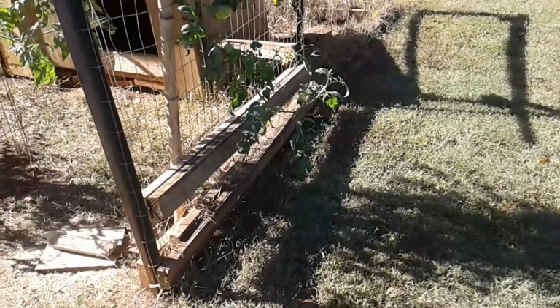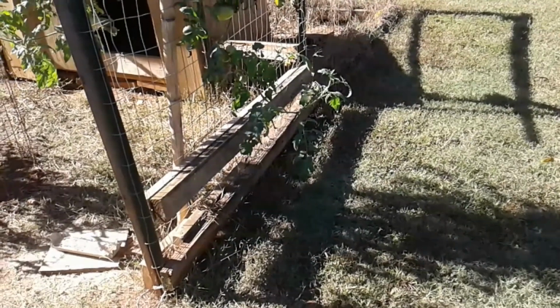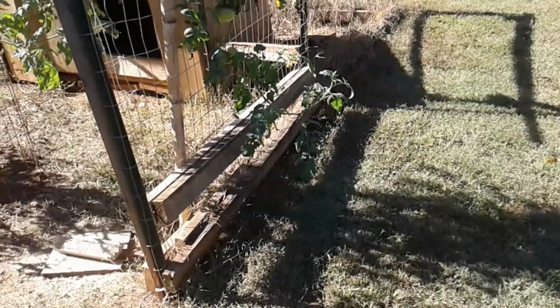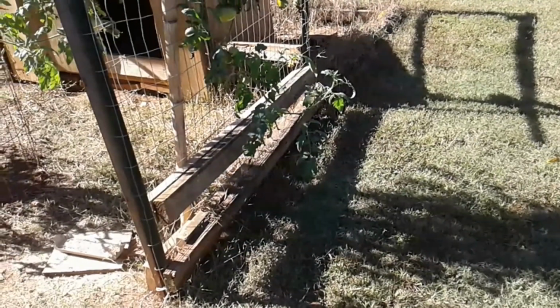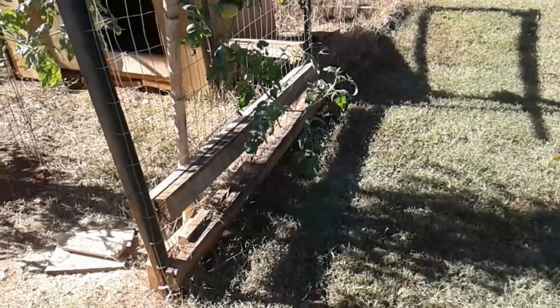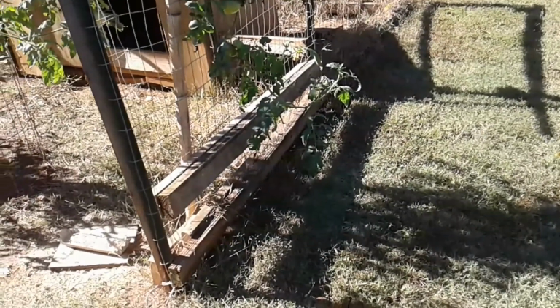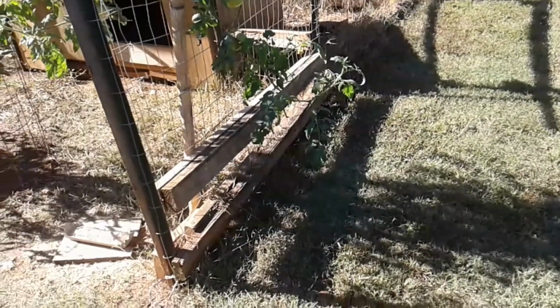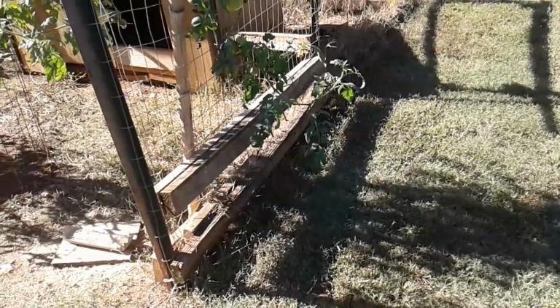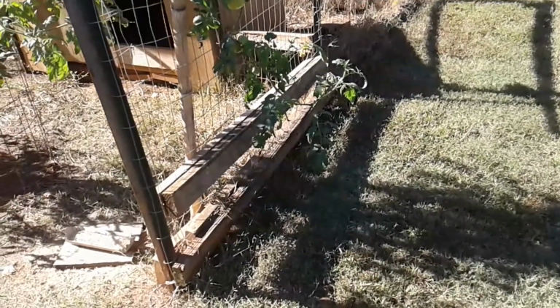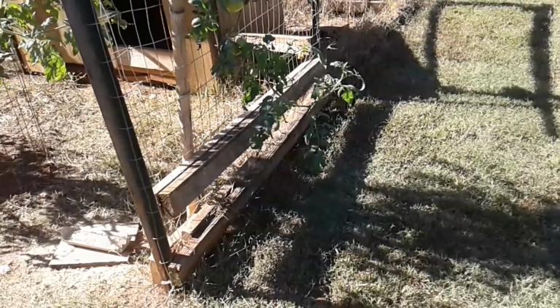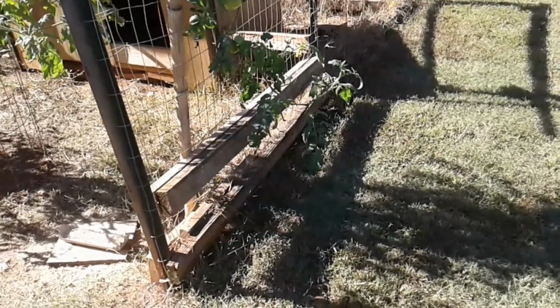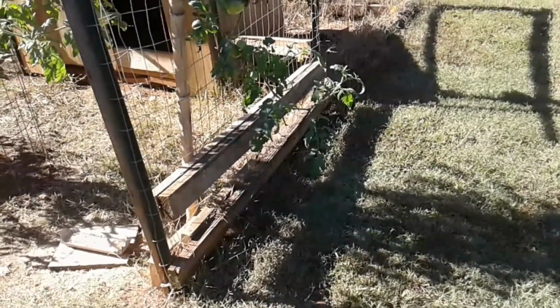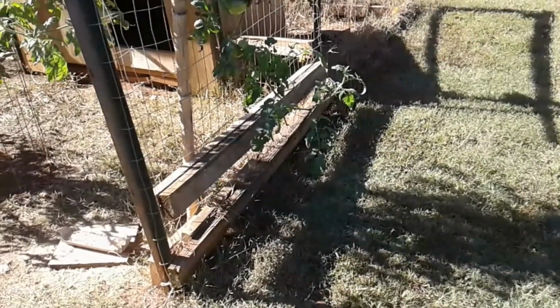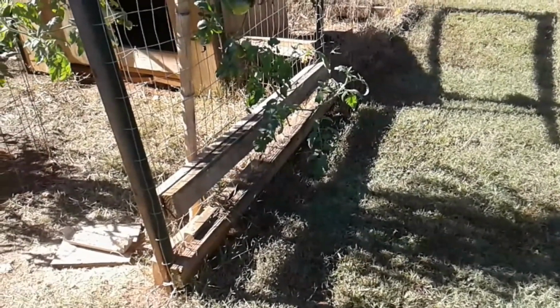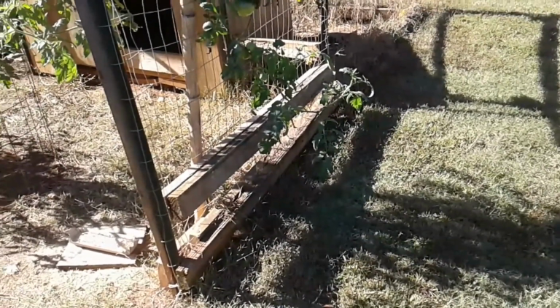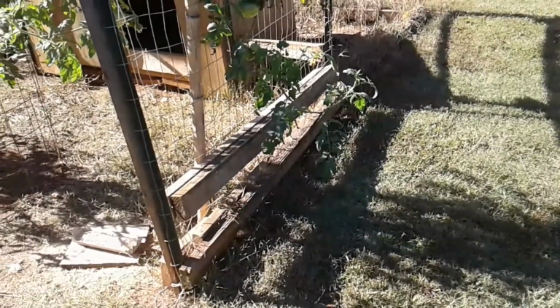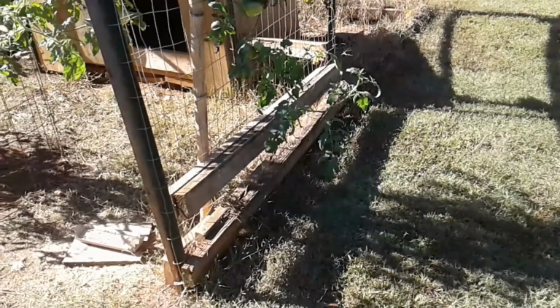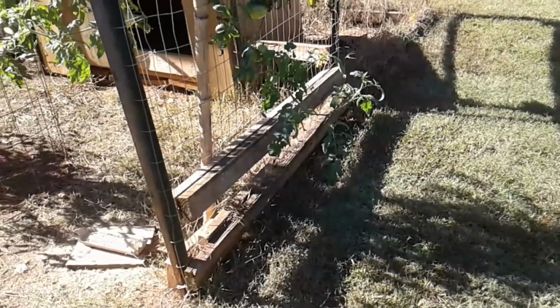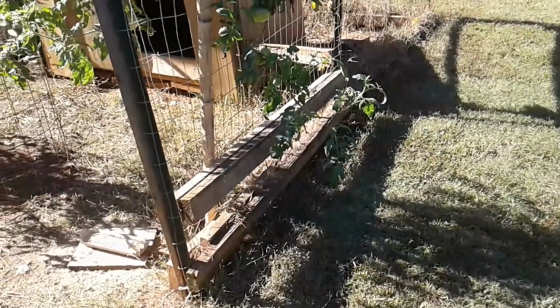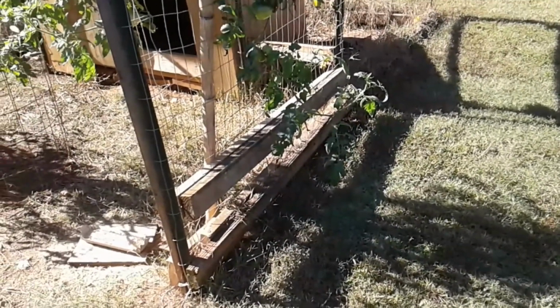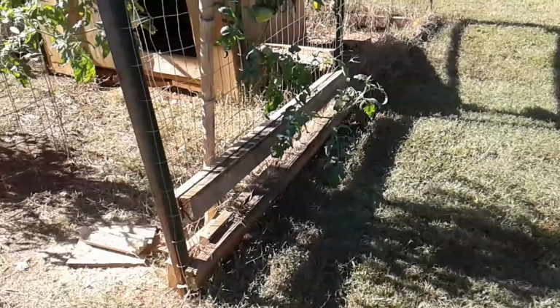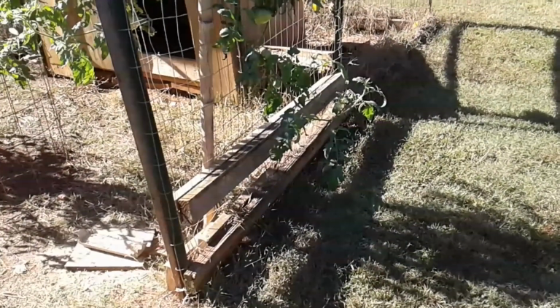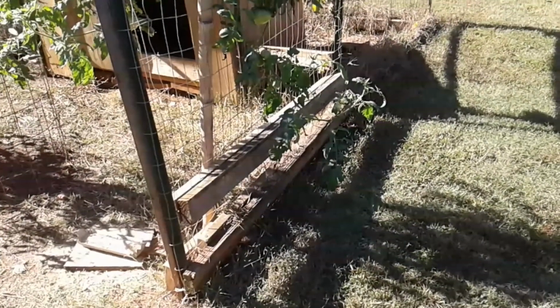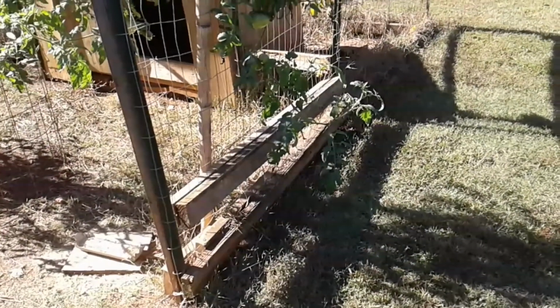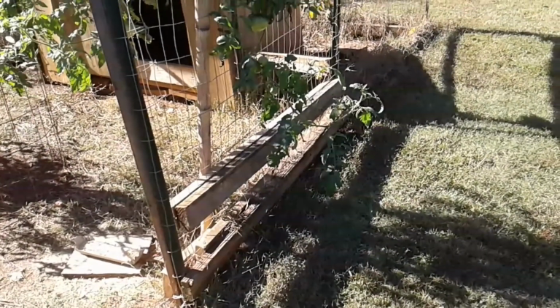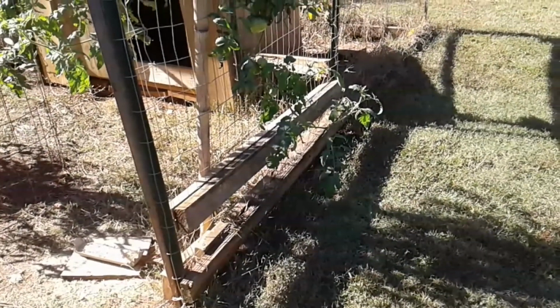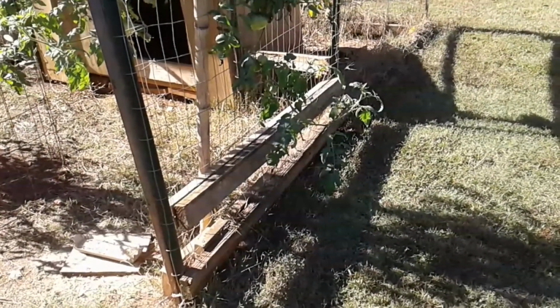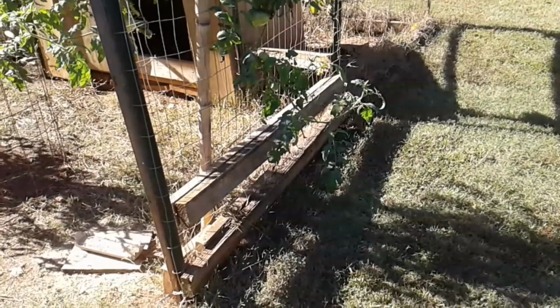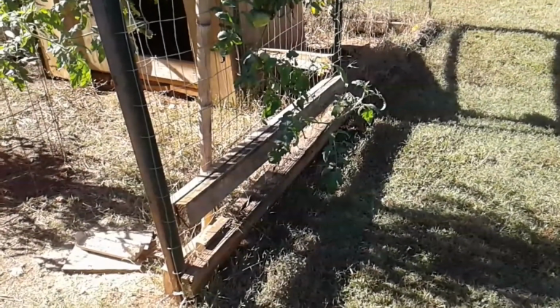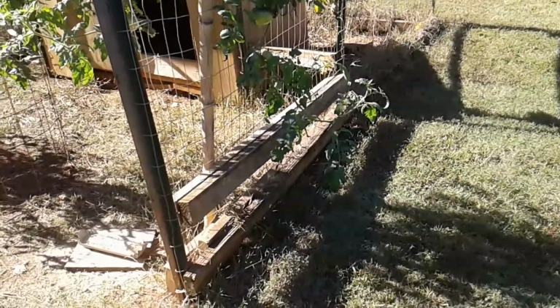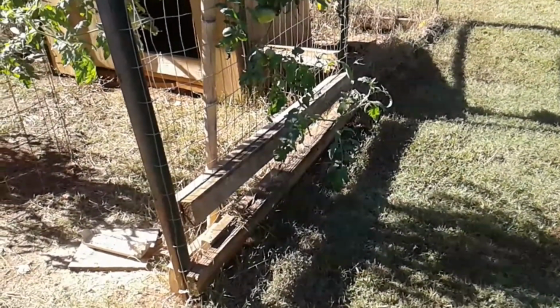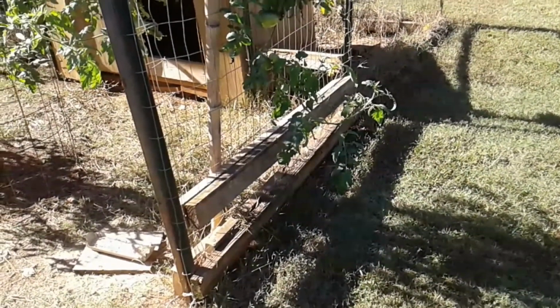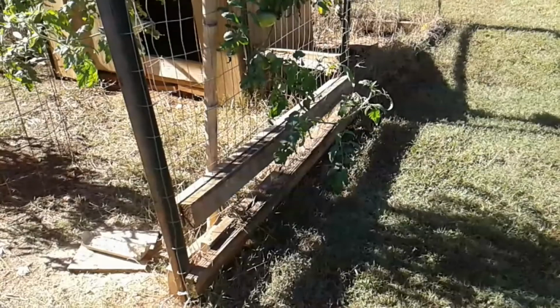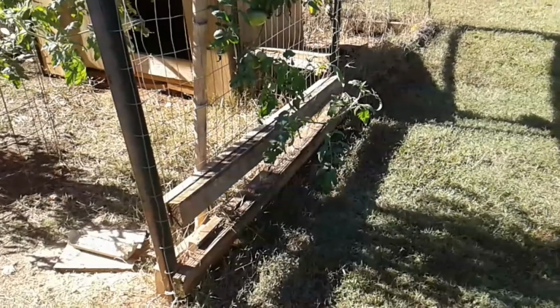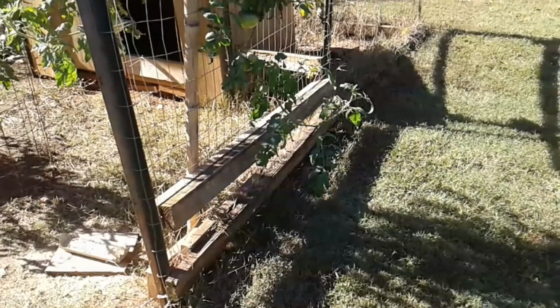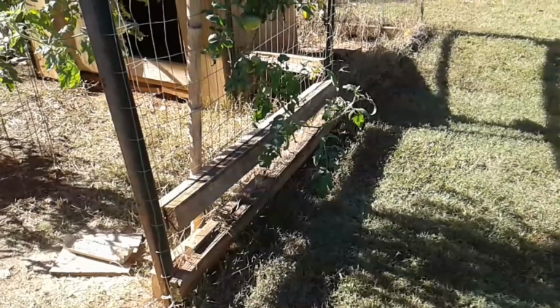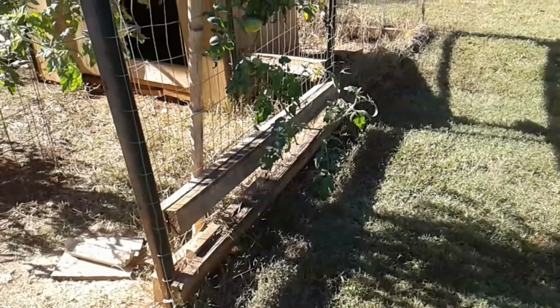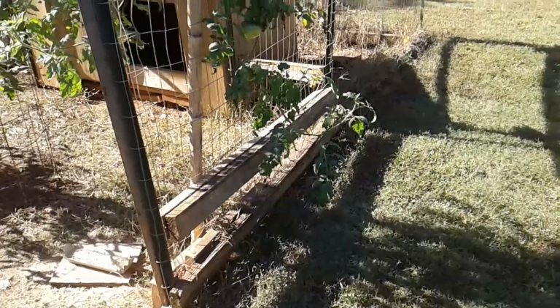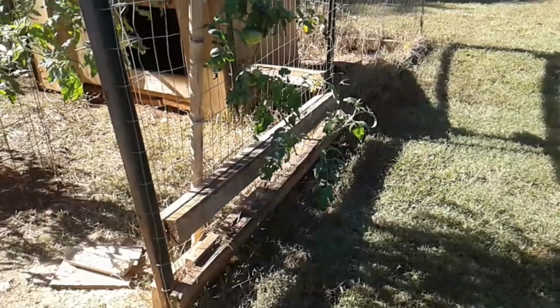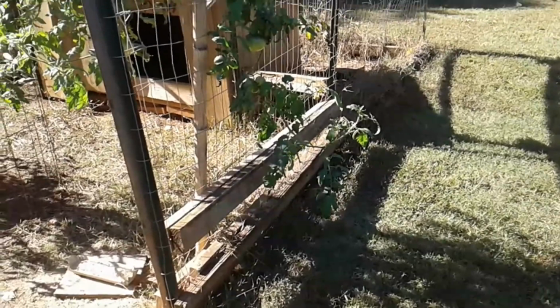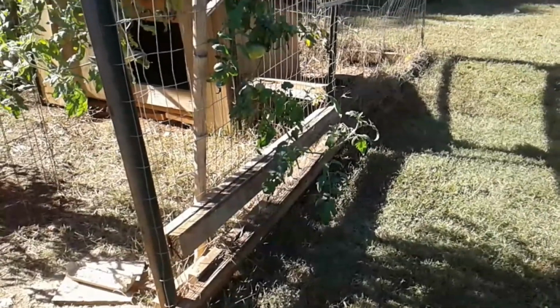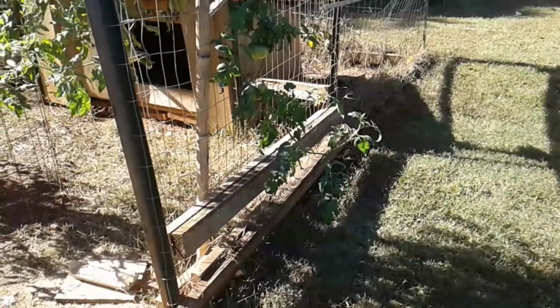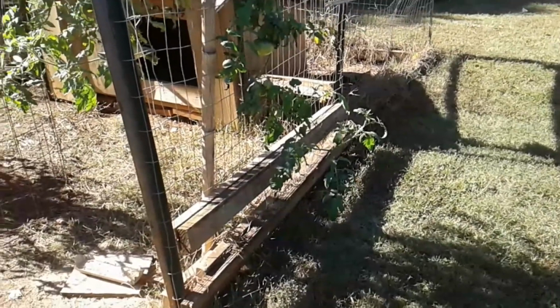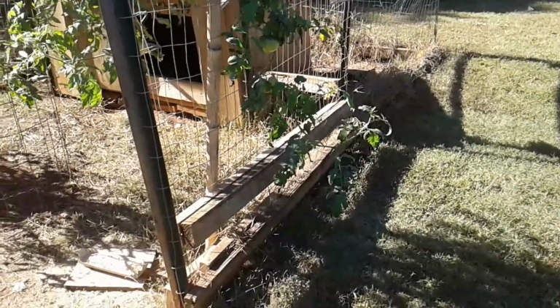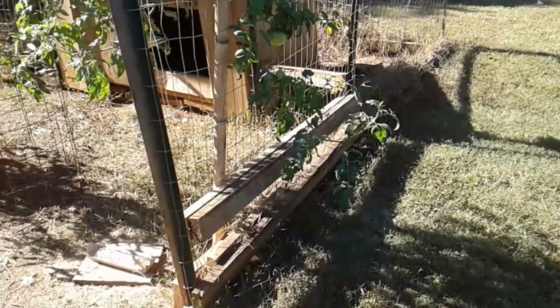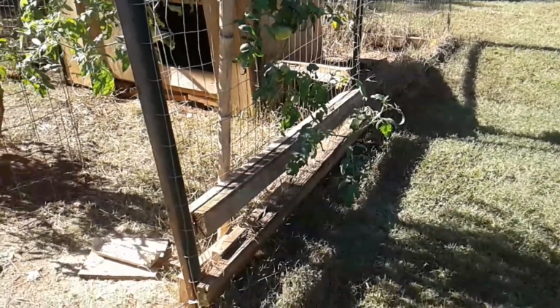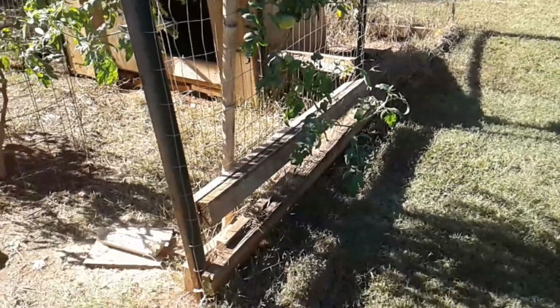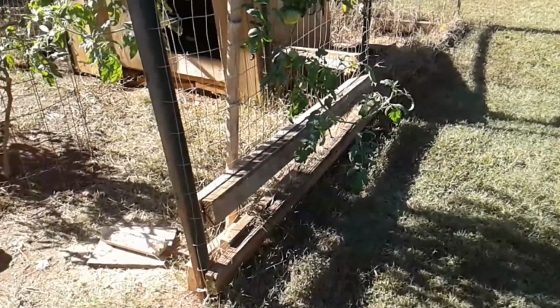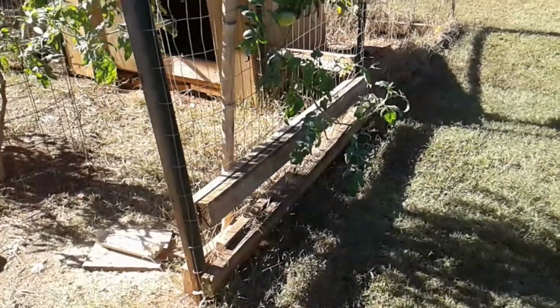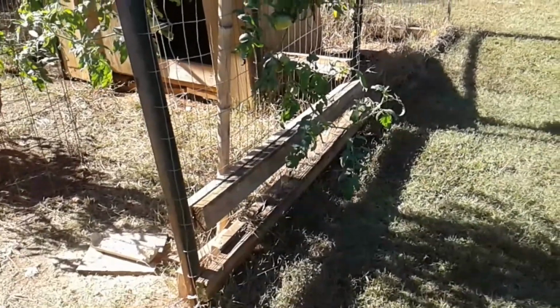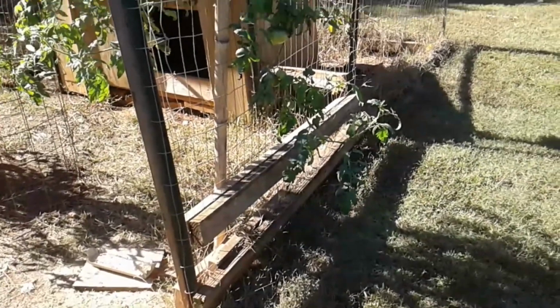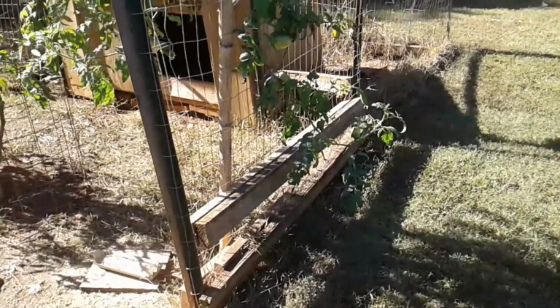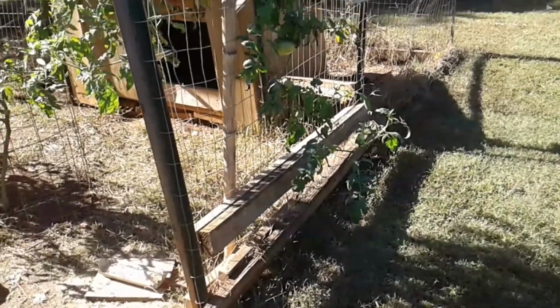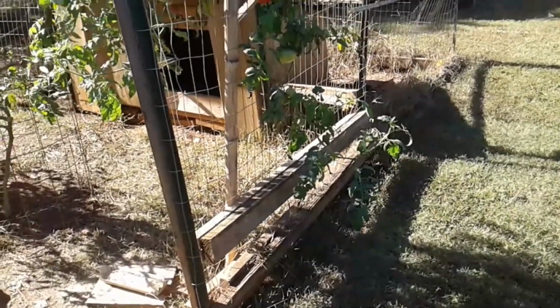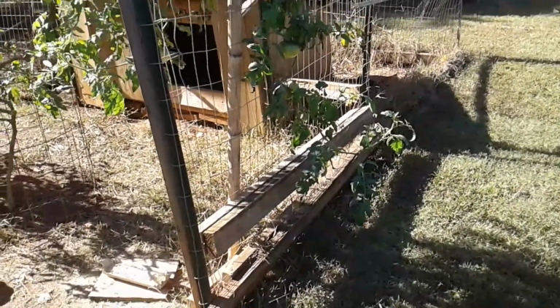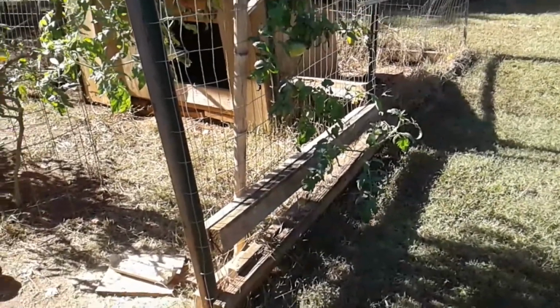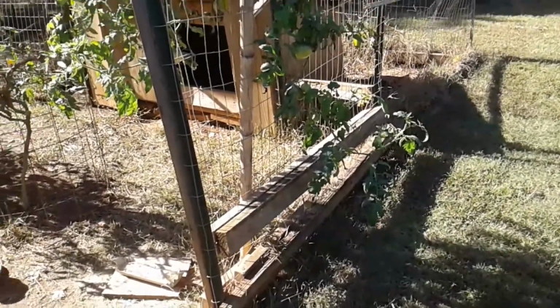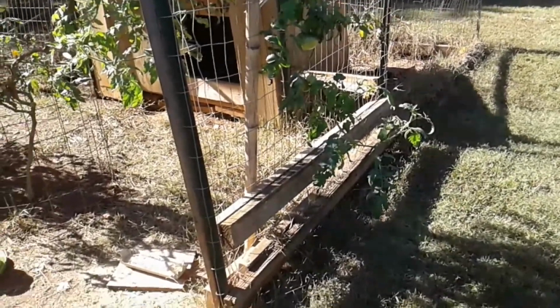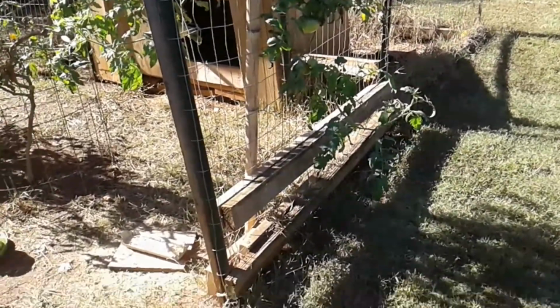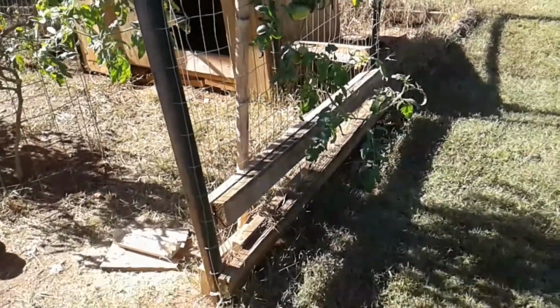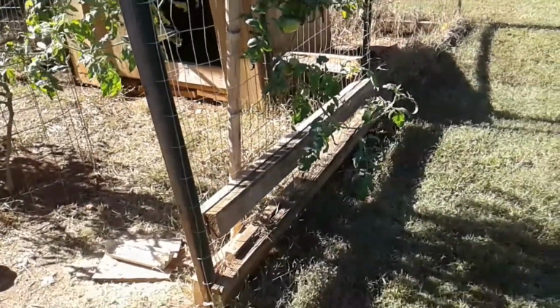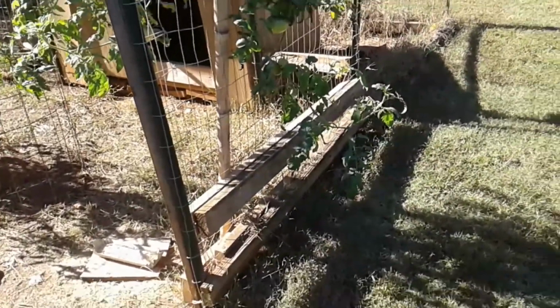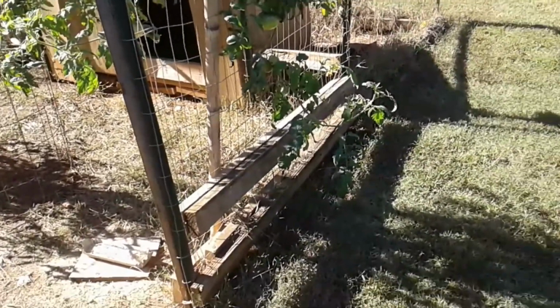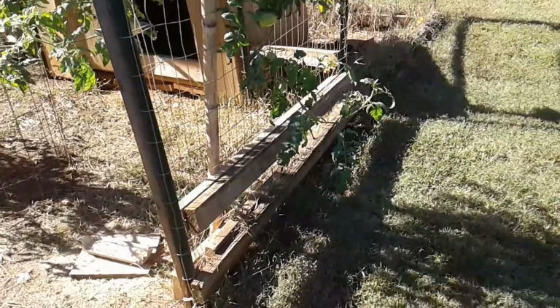This is Mark from Wanderlust Homesteaders. I just wanted to show you some pictures of our garden.